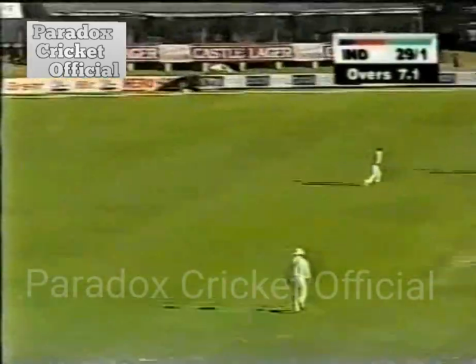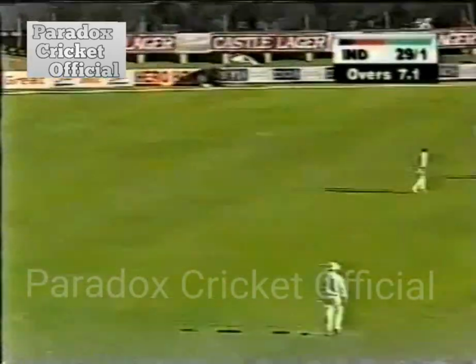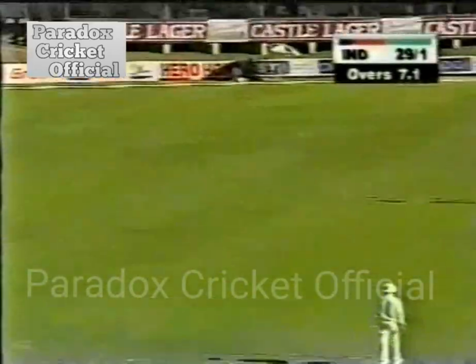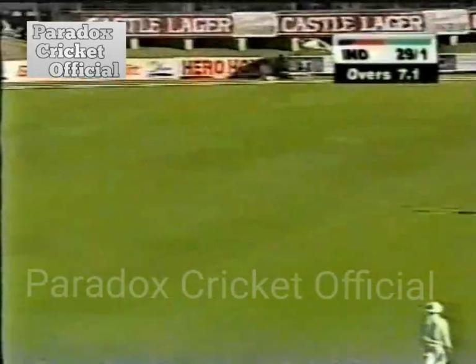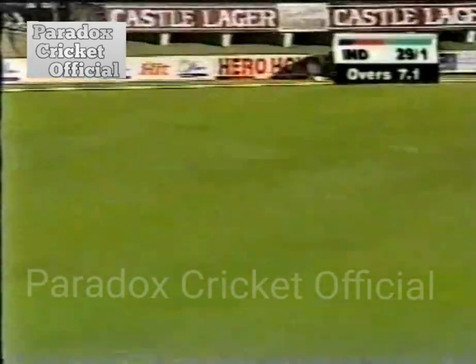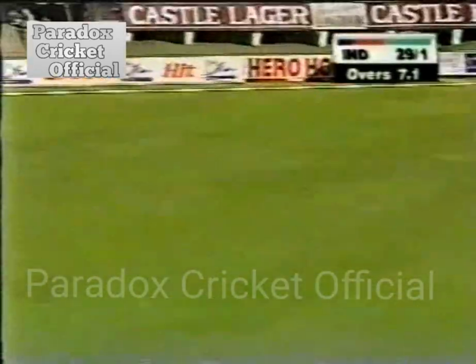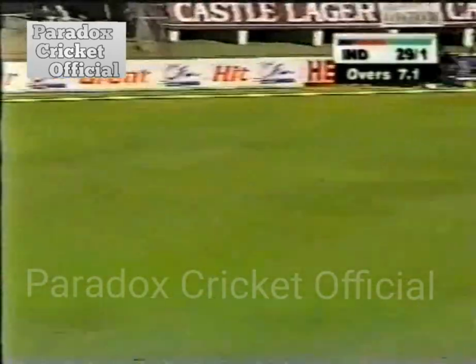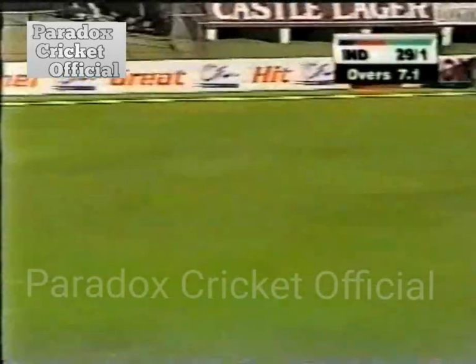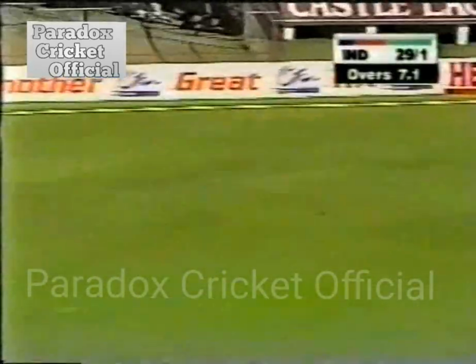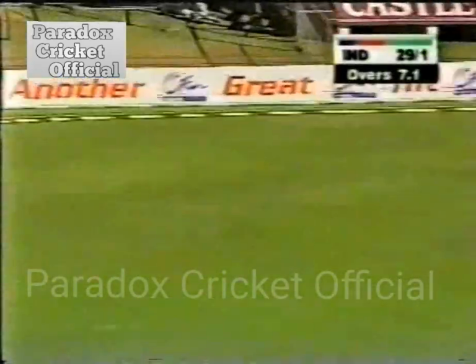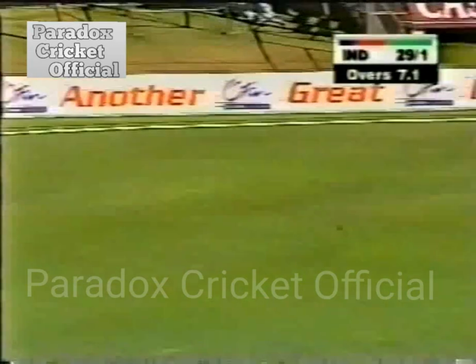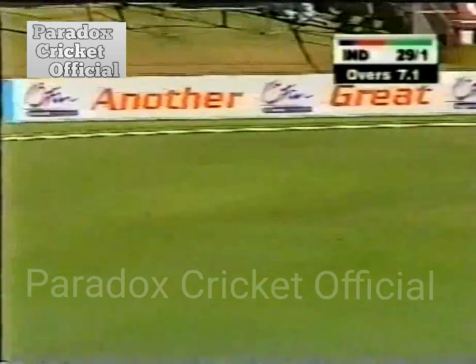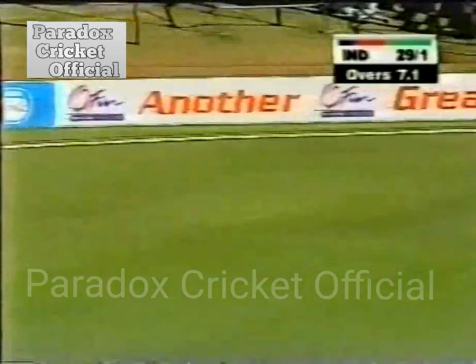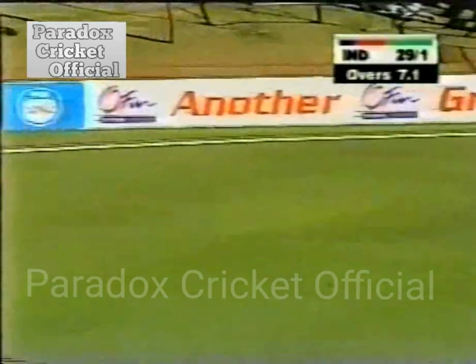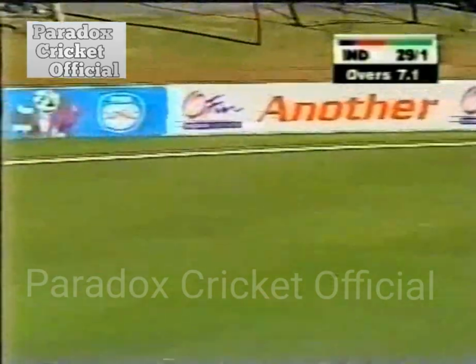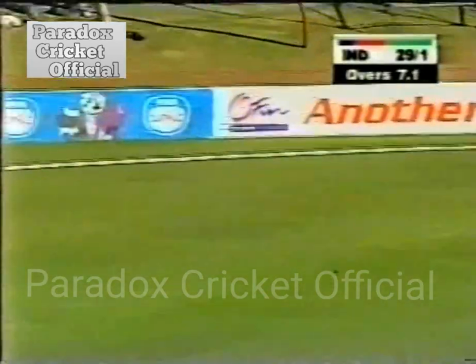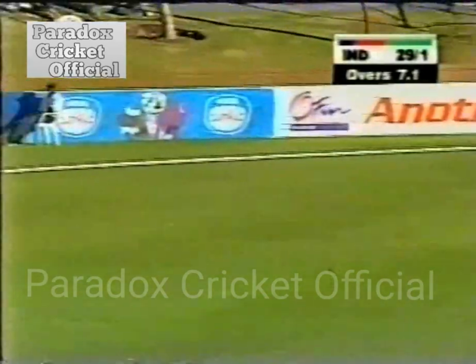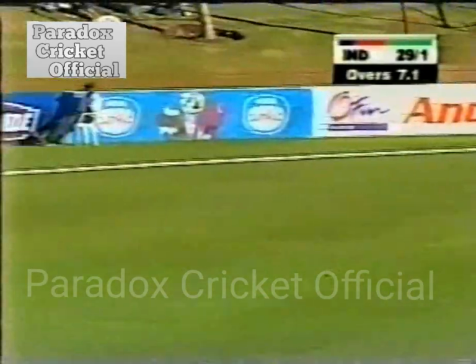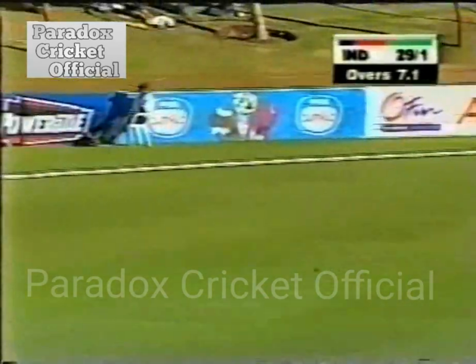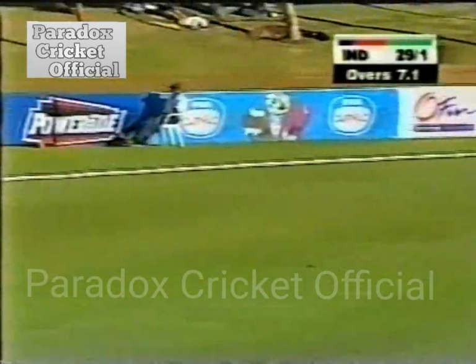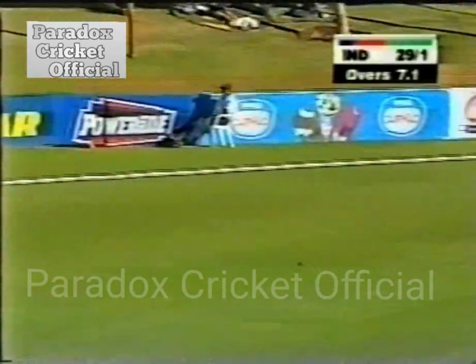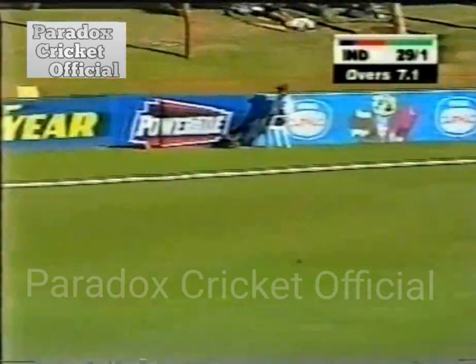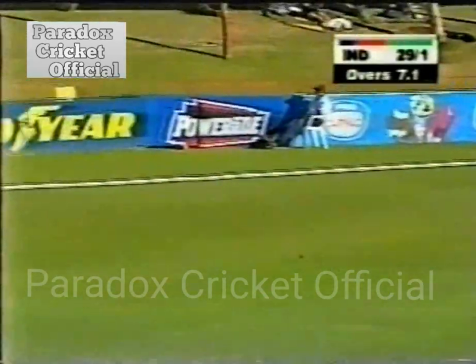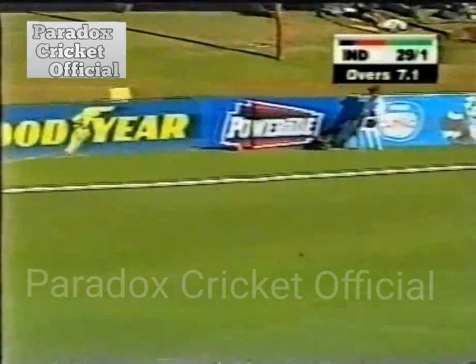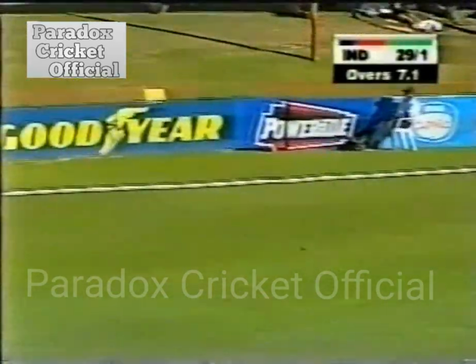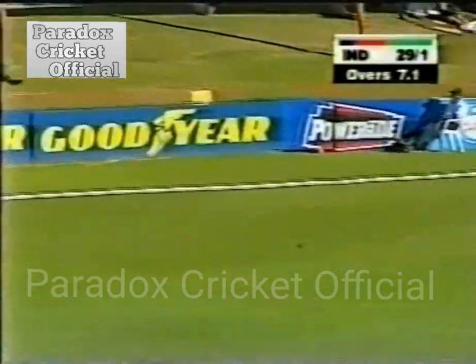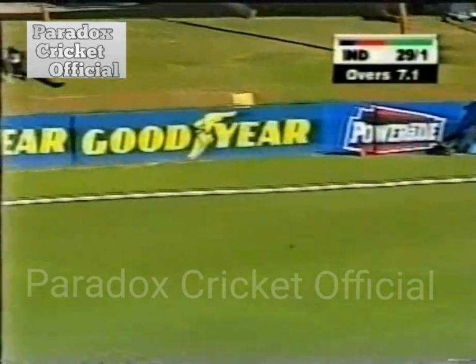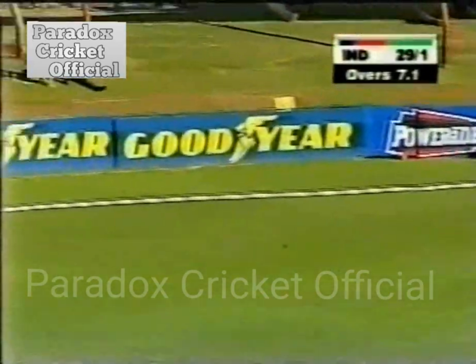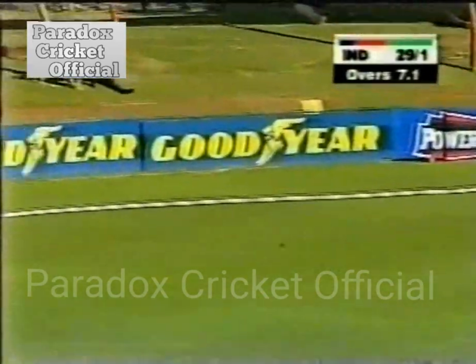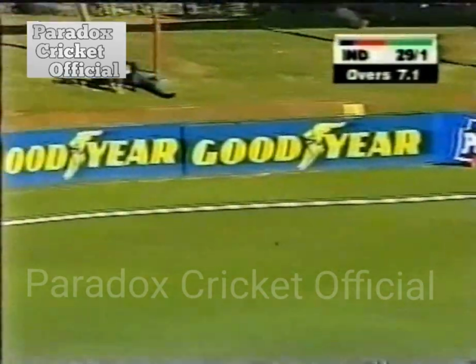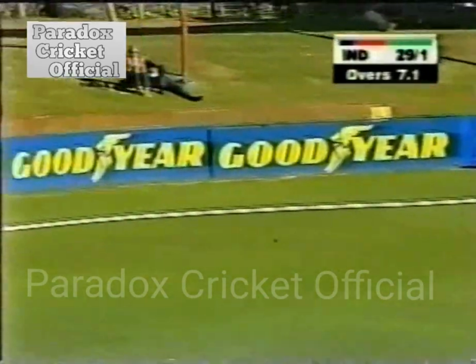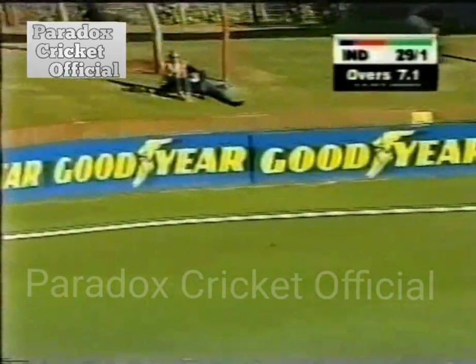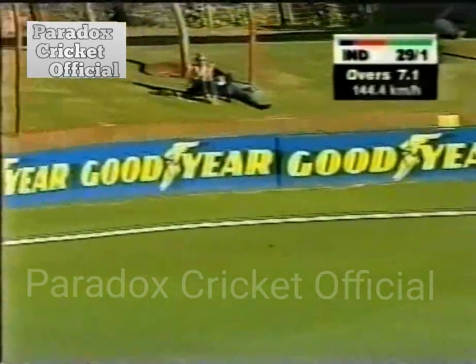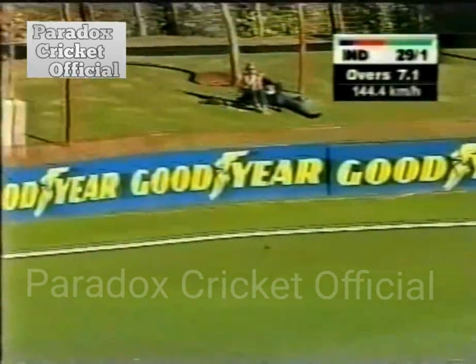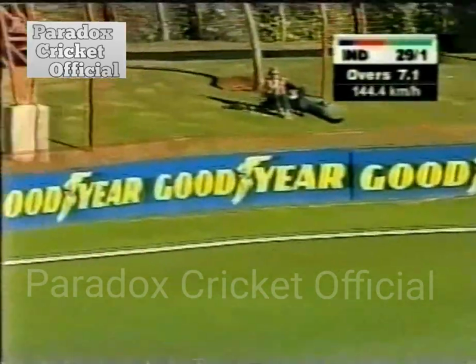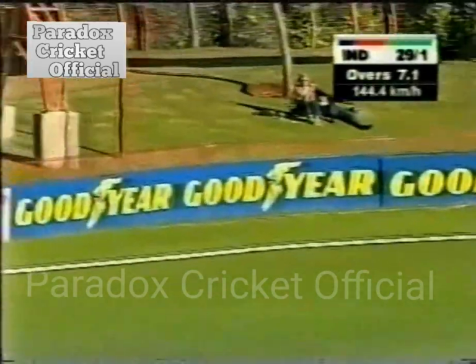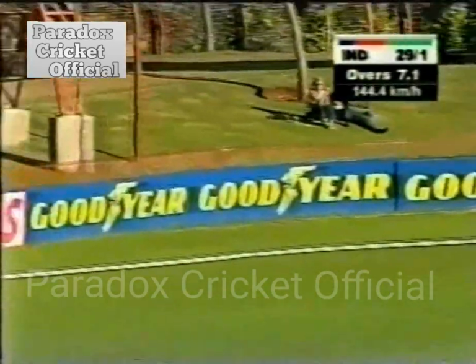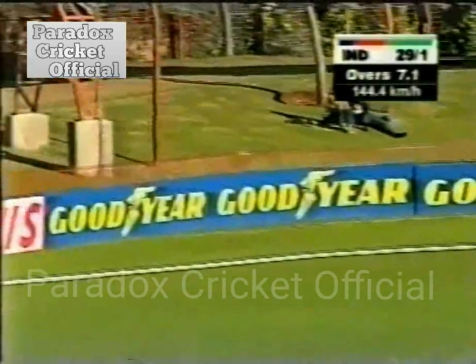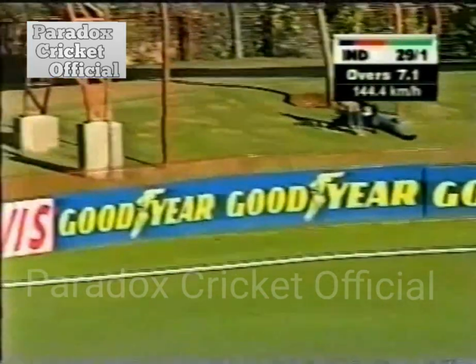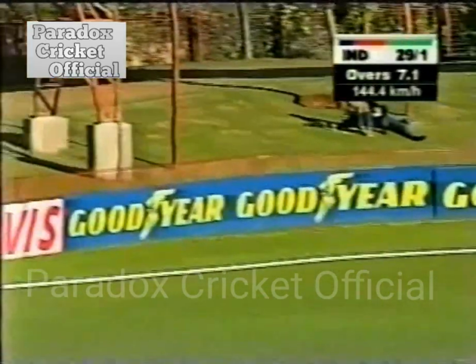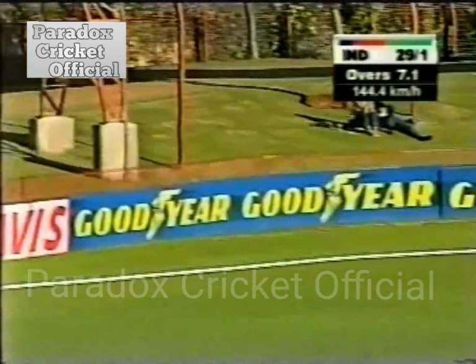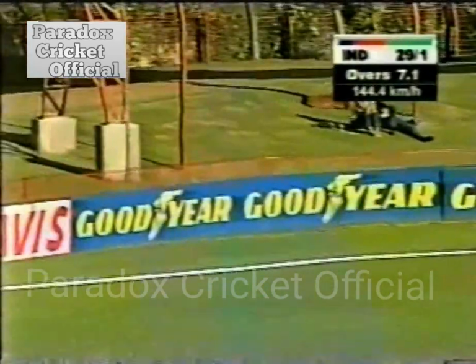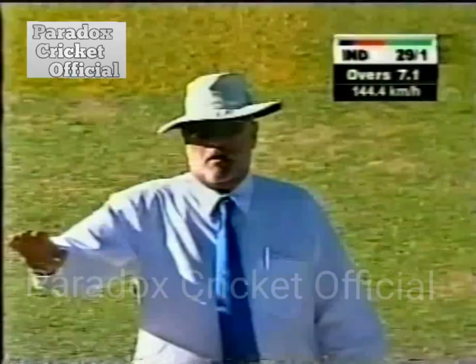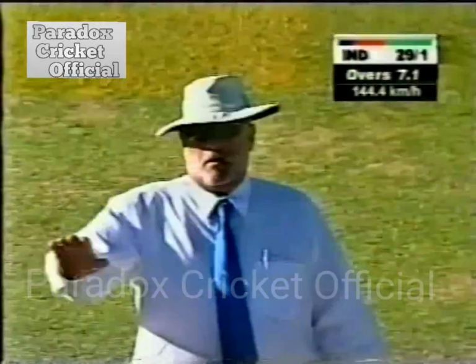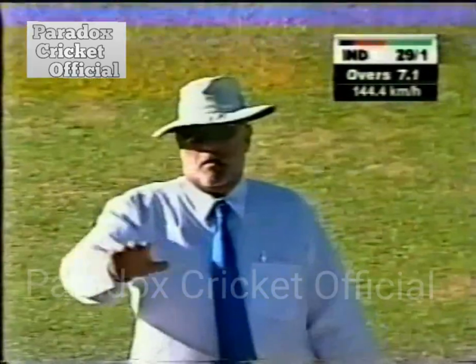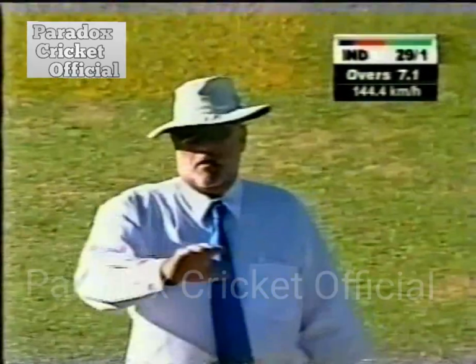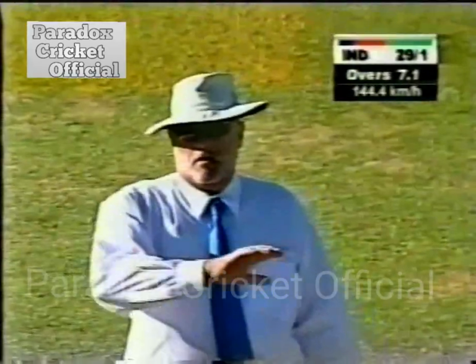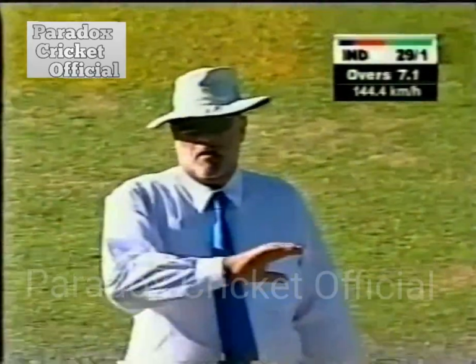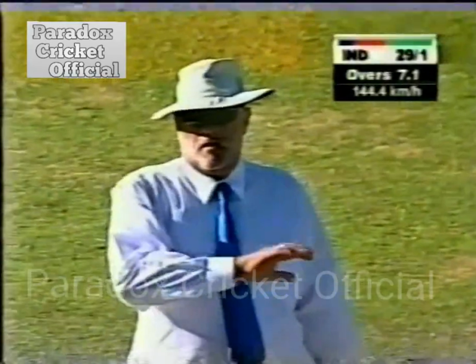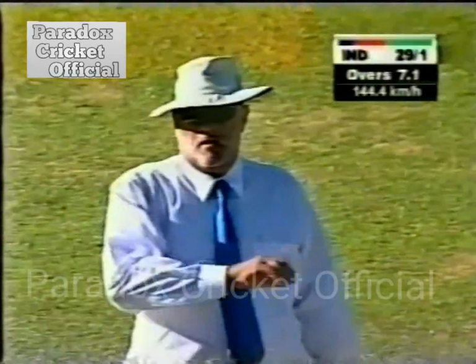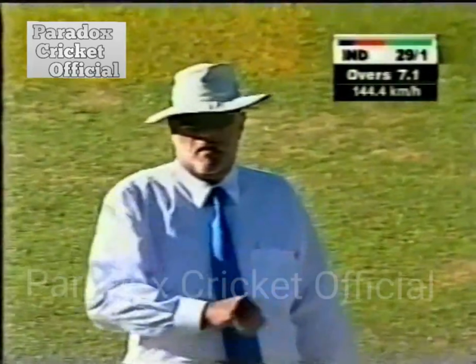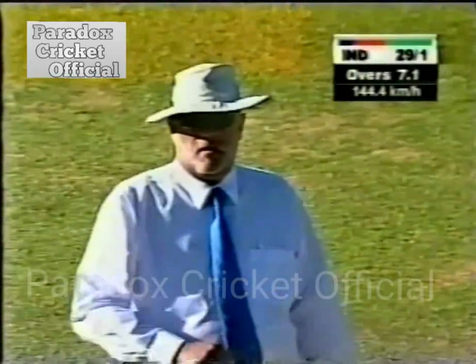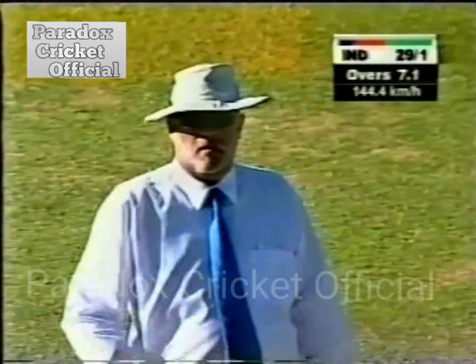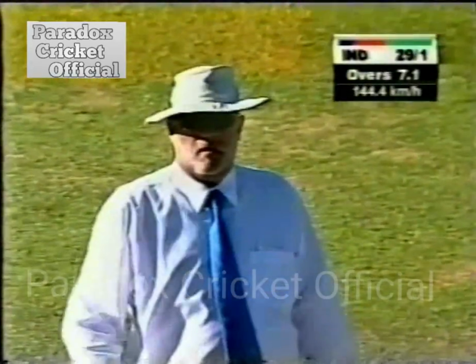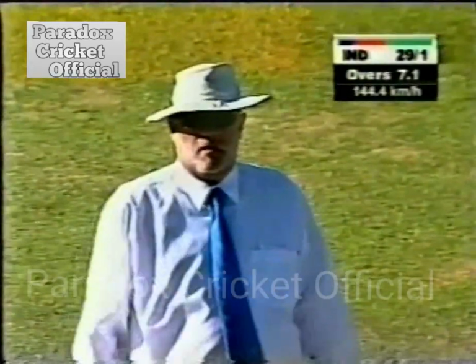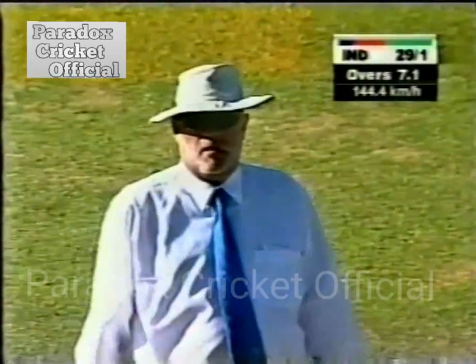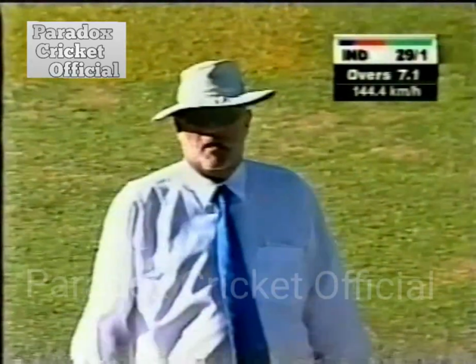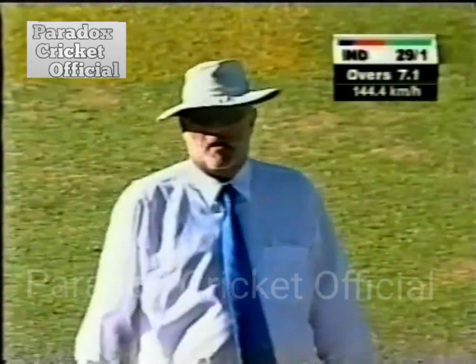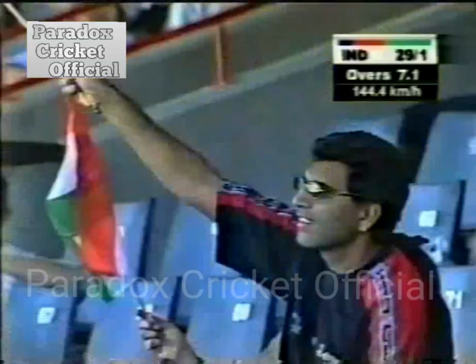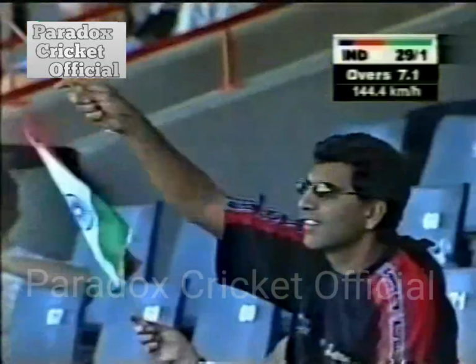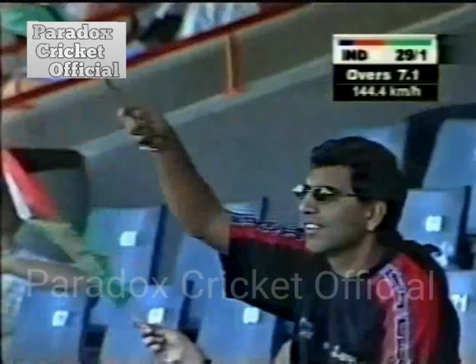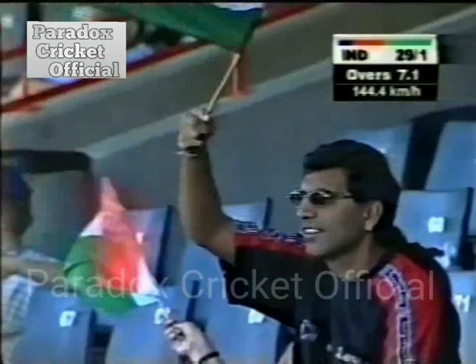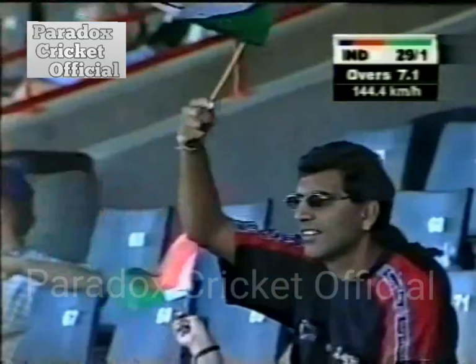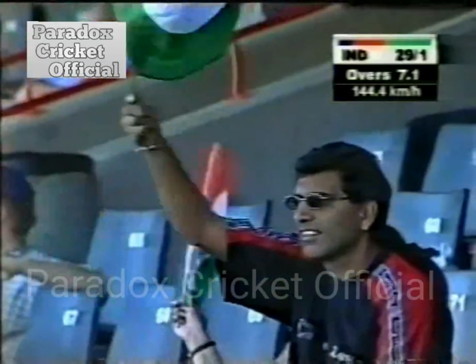So the free-stroking VVS Laxman comes out to join Shiv Sunder Das. A tremendous shot — down underneath — always seems to add that element of beauty to it.